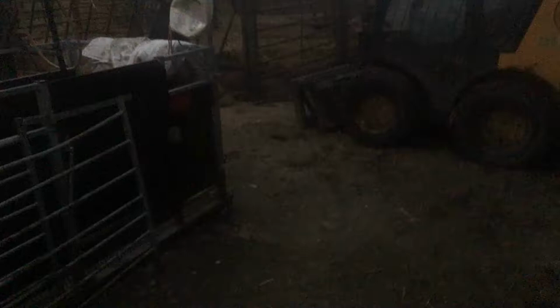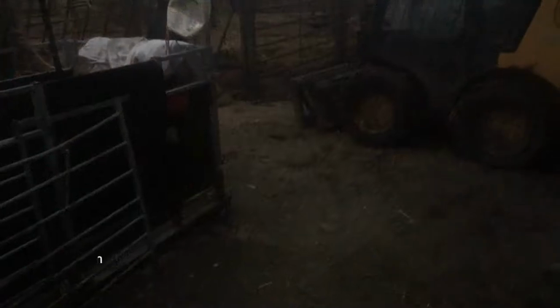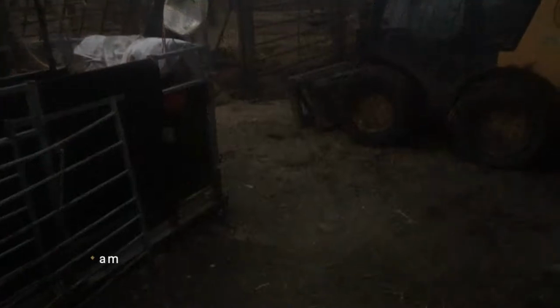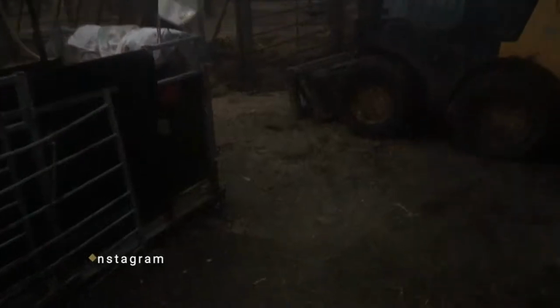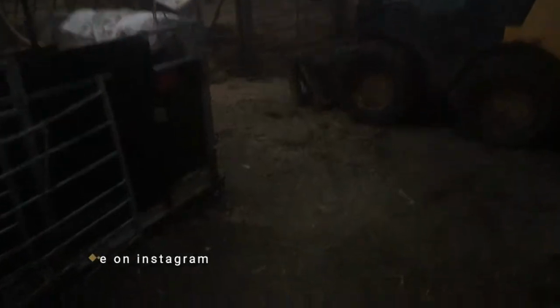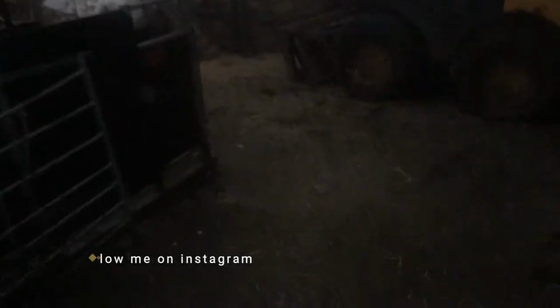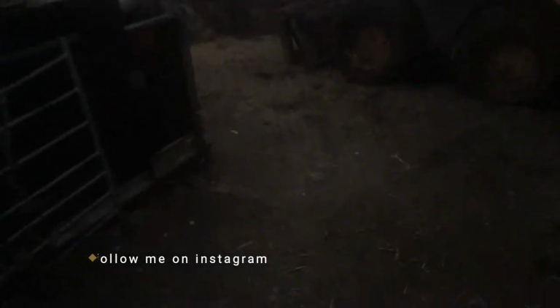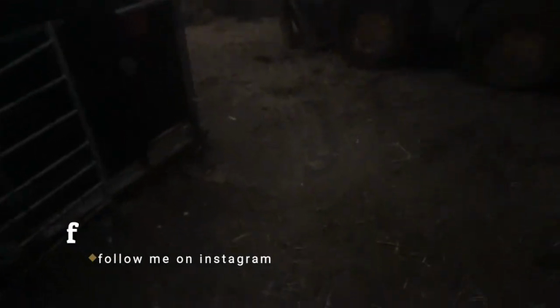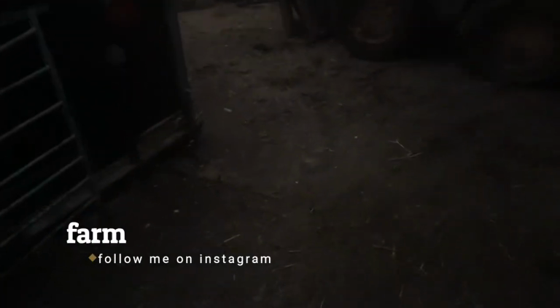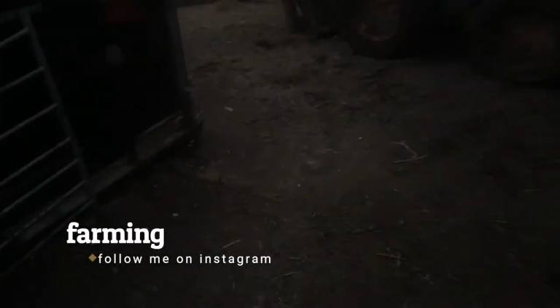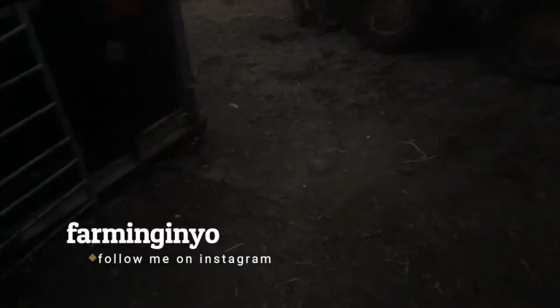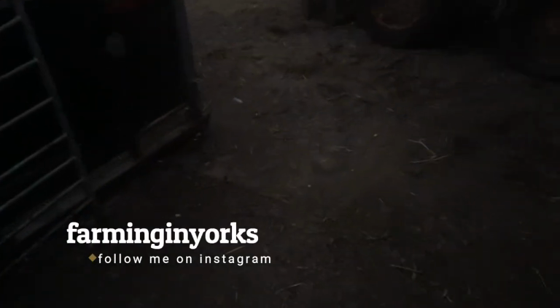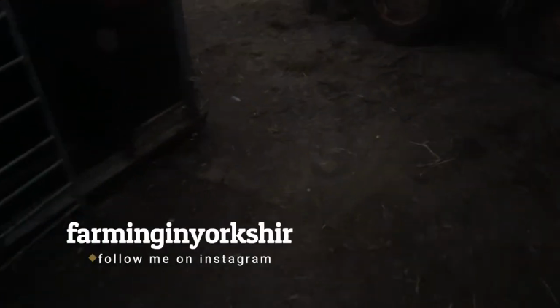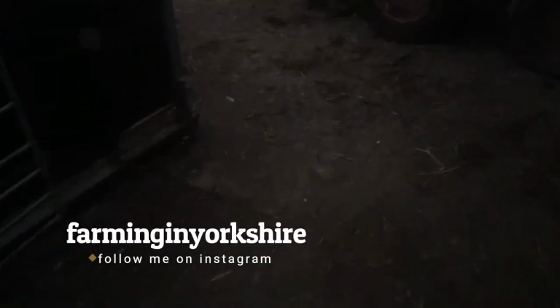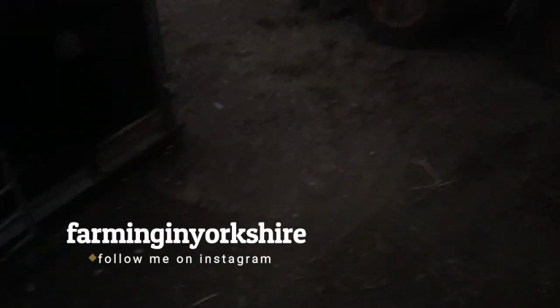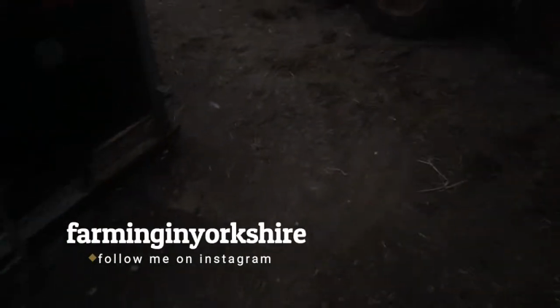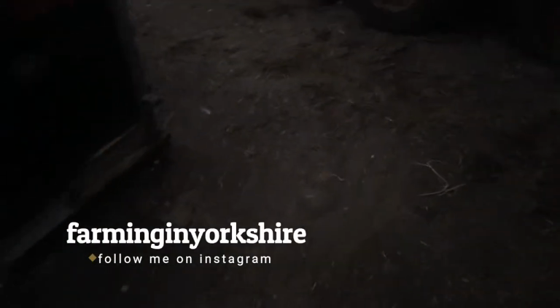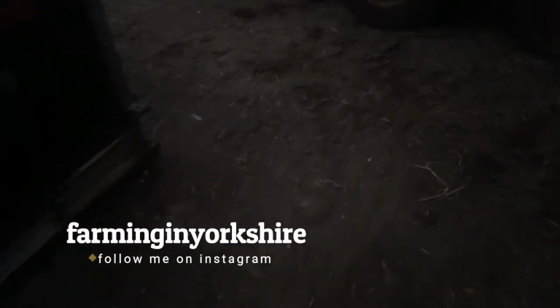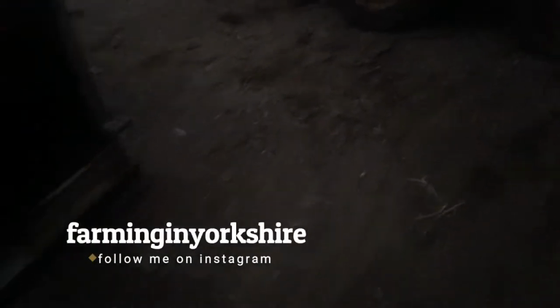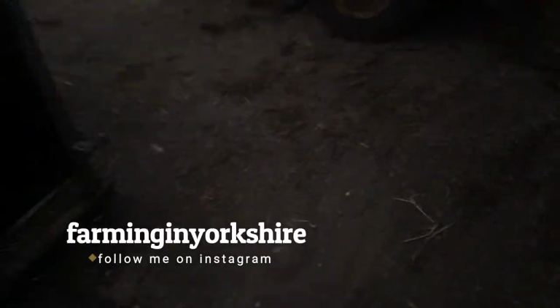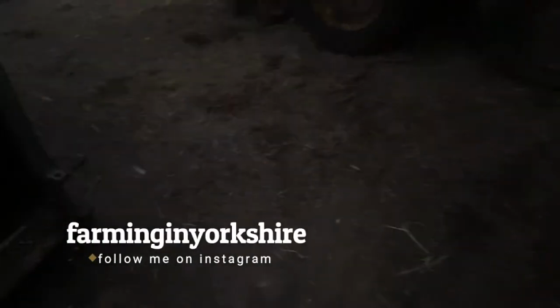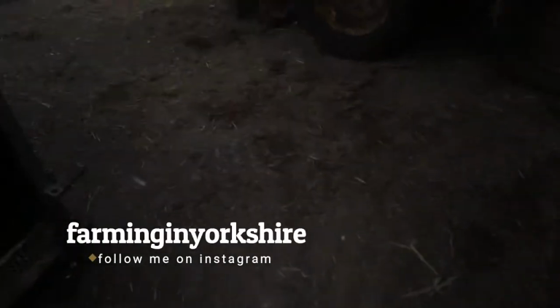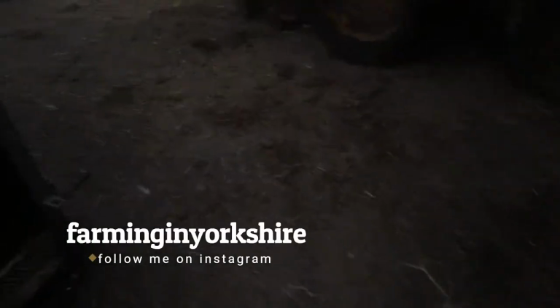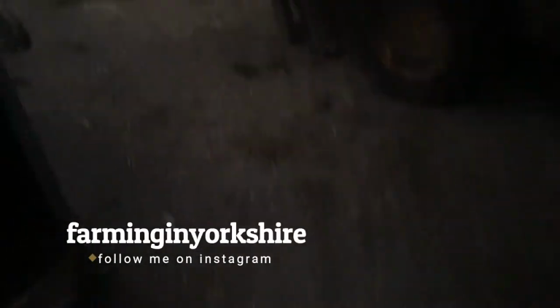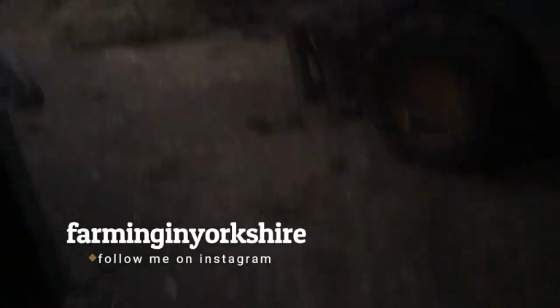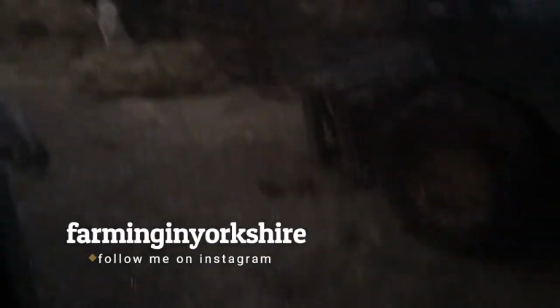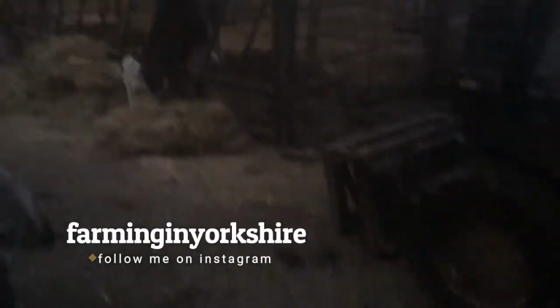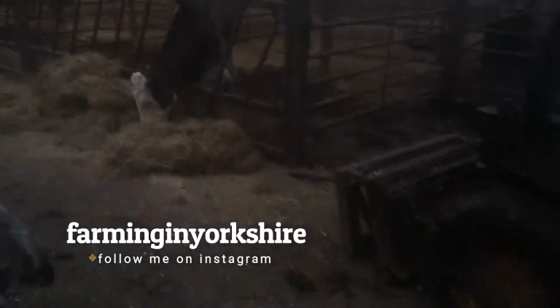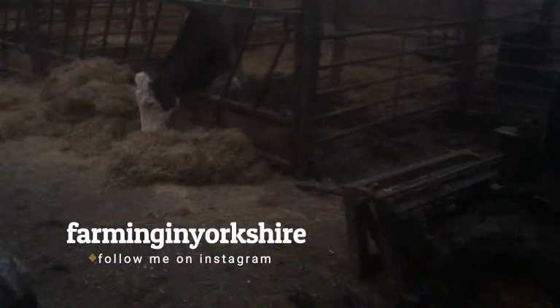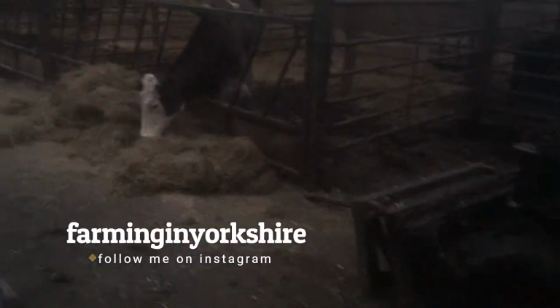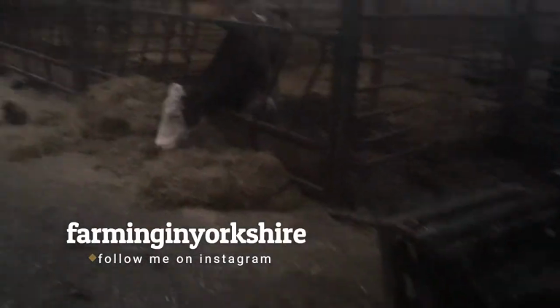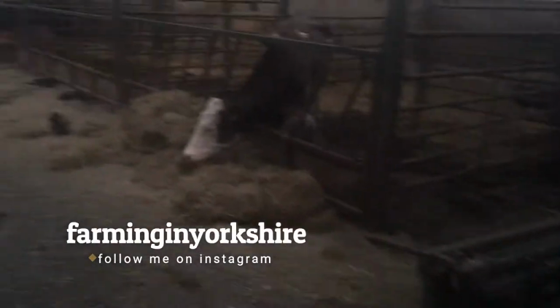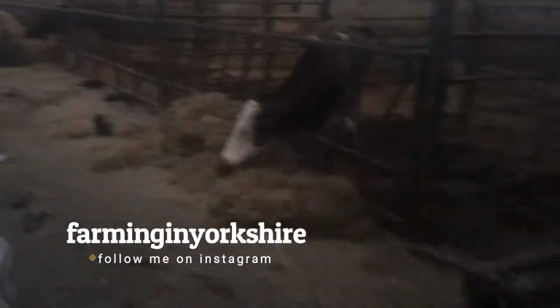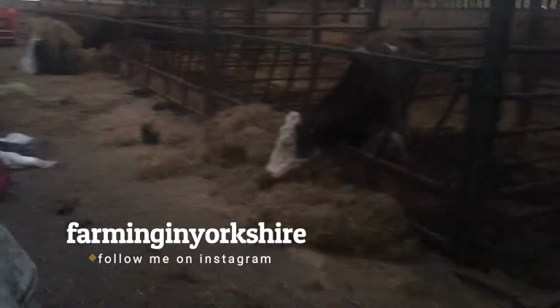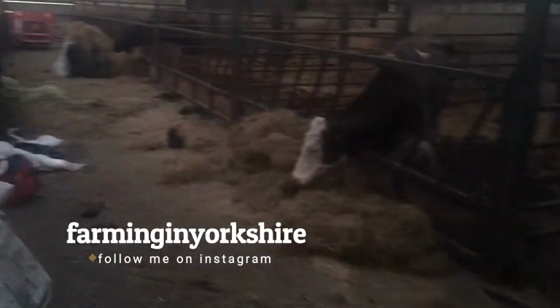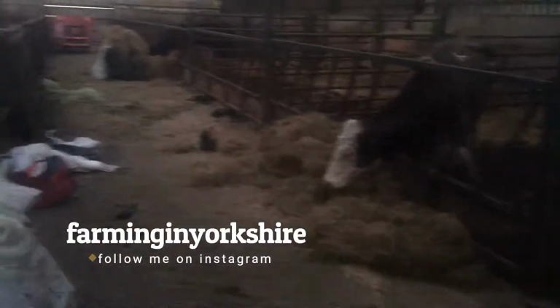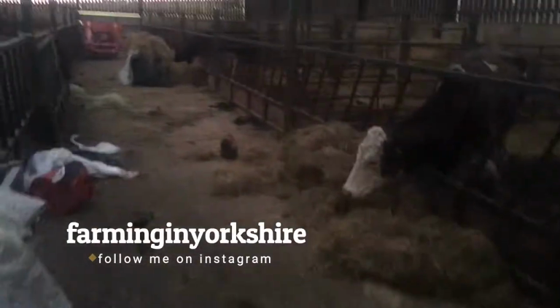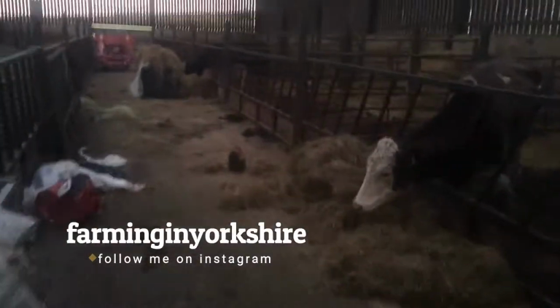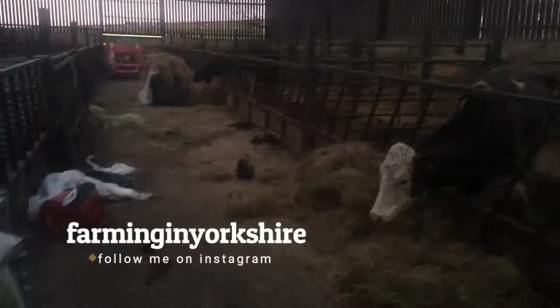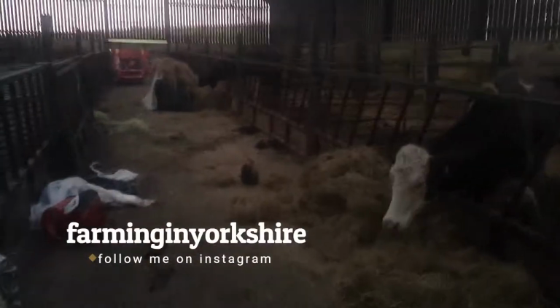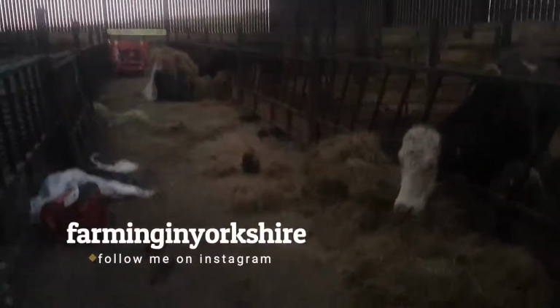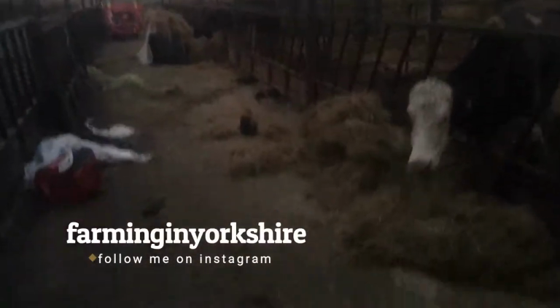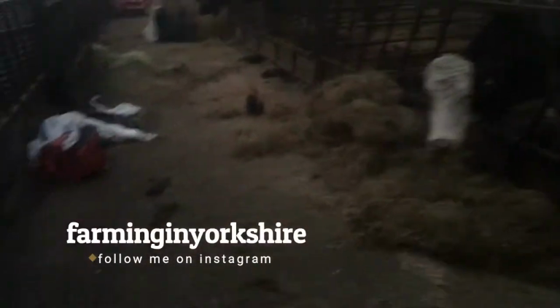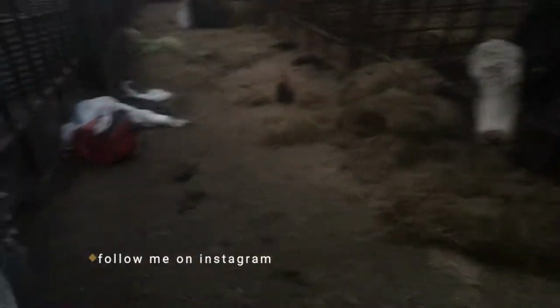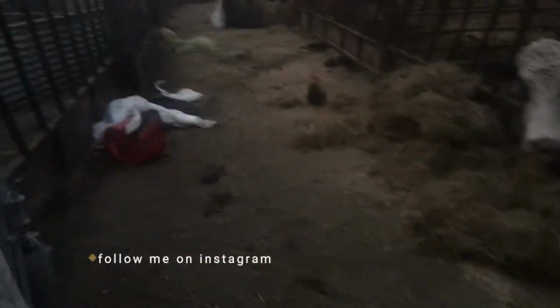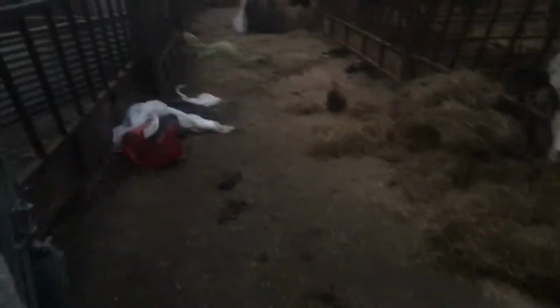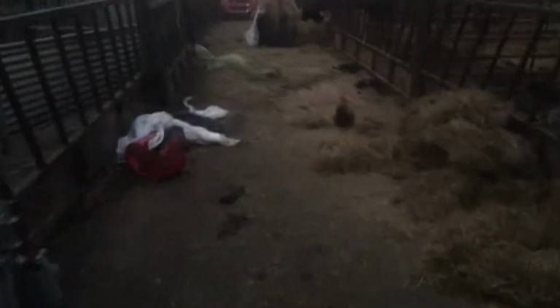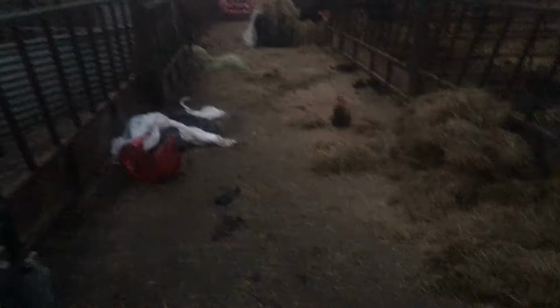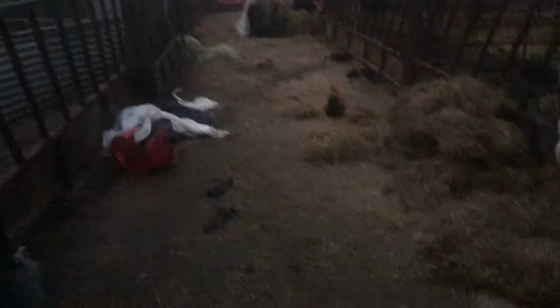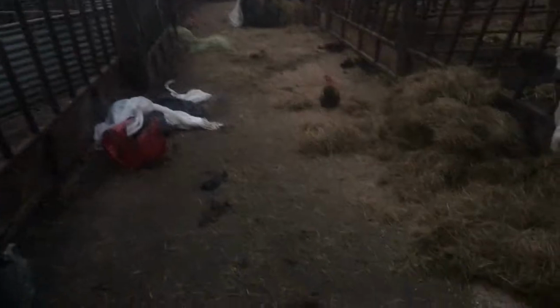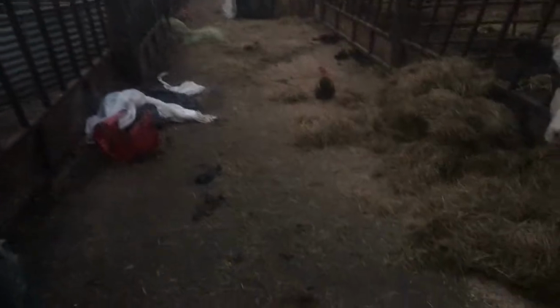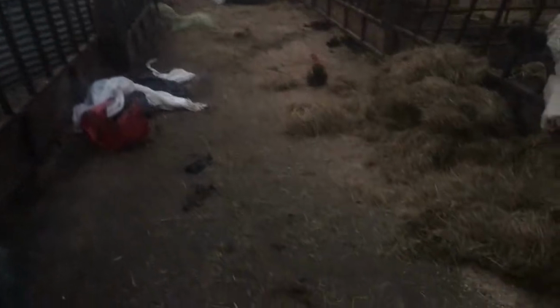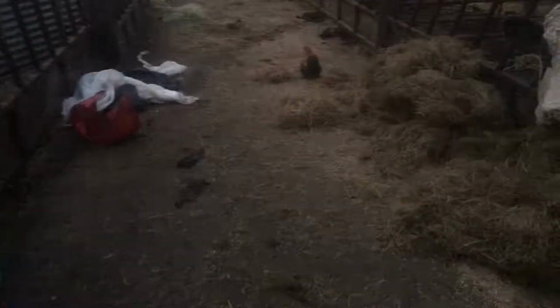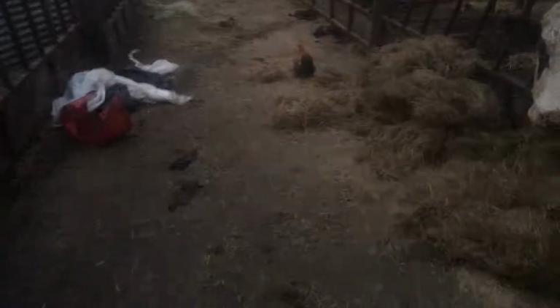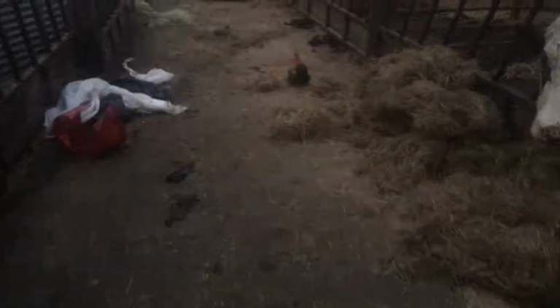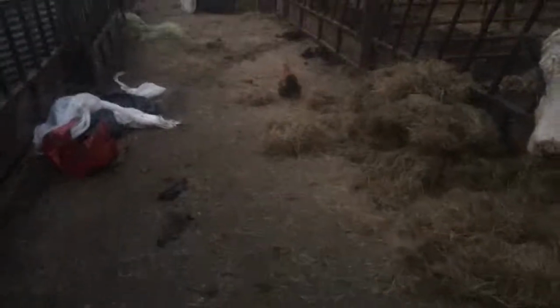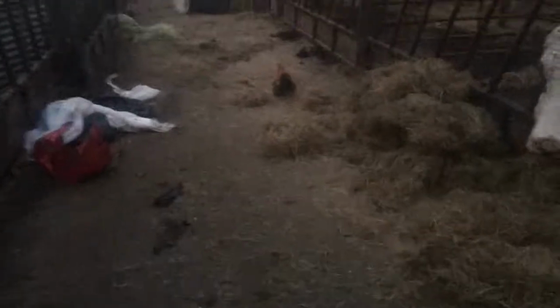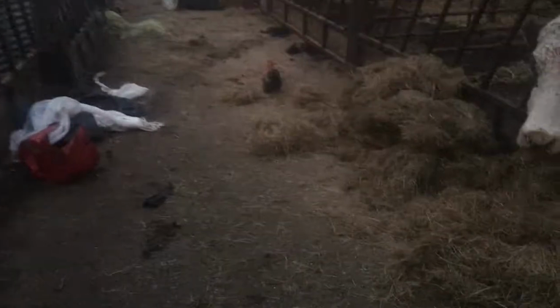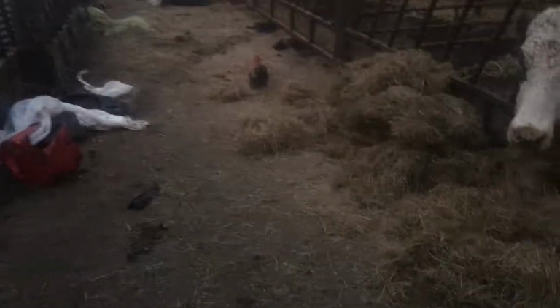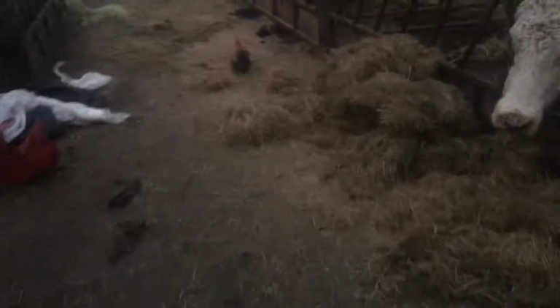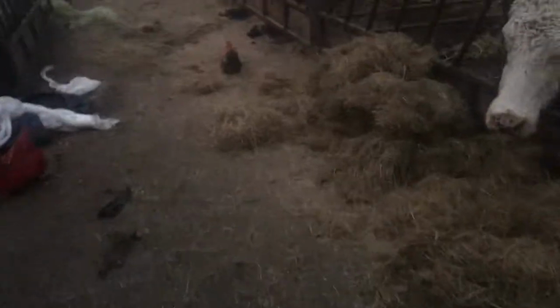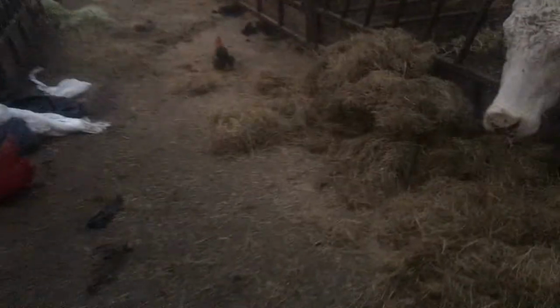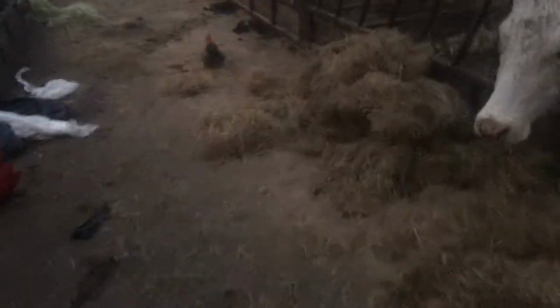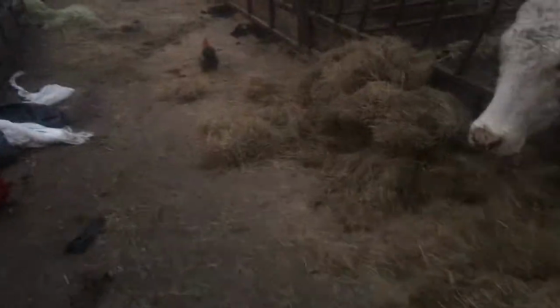Good morning guys. I'm in the shed this morning. It's about half seven.